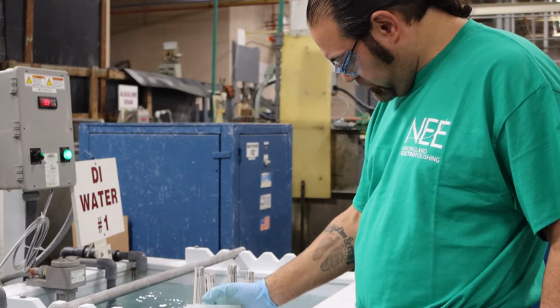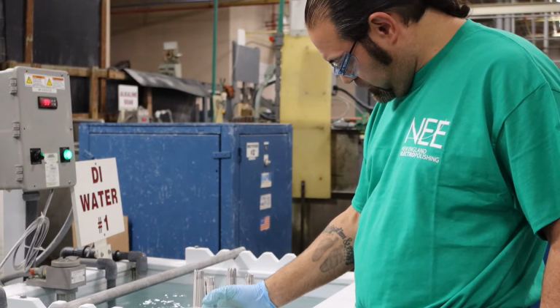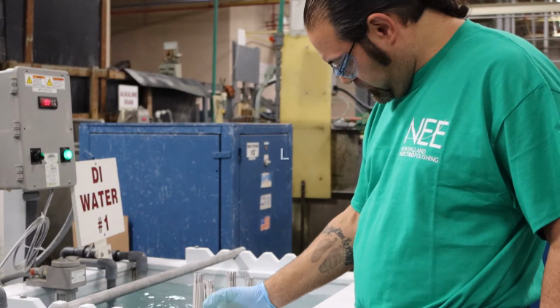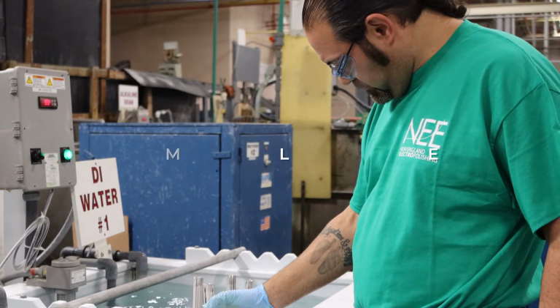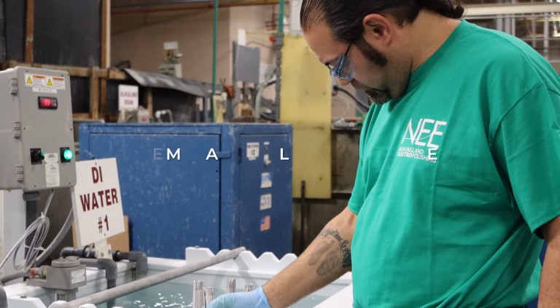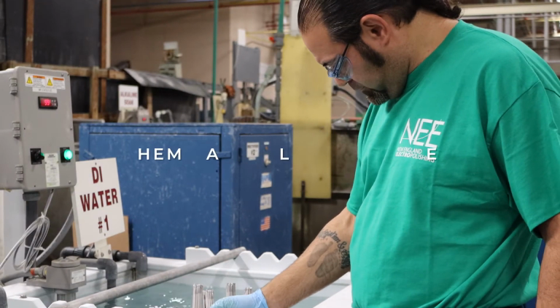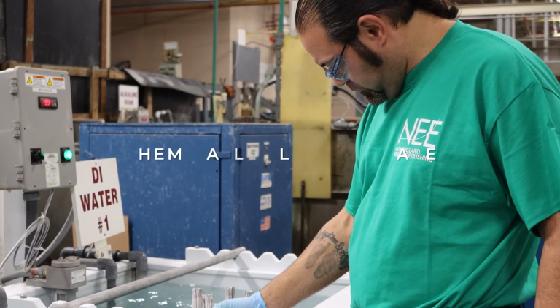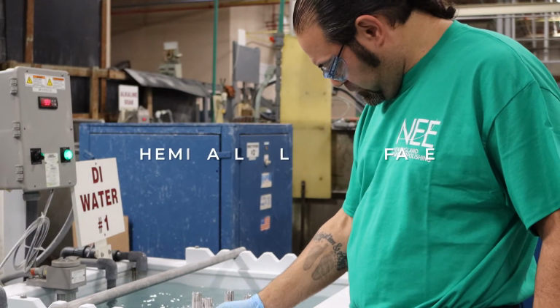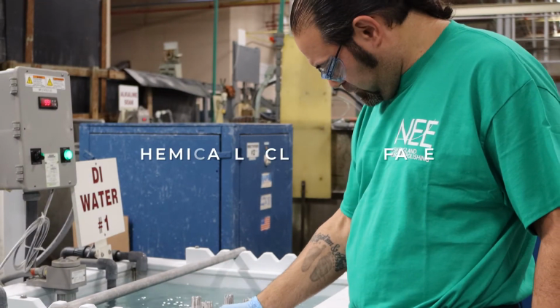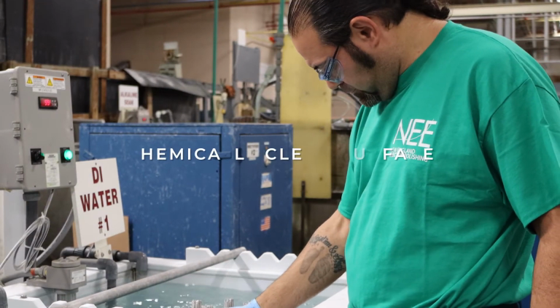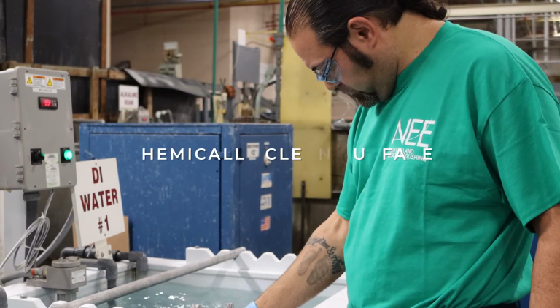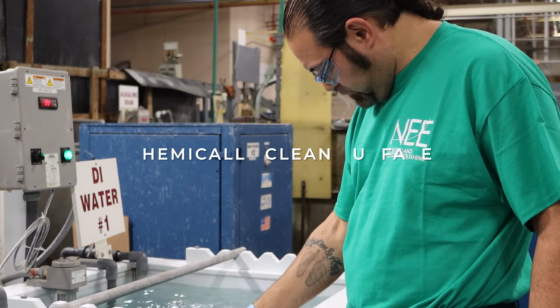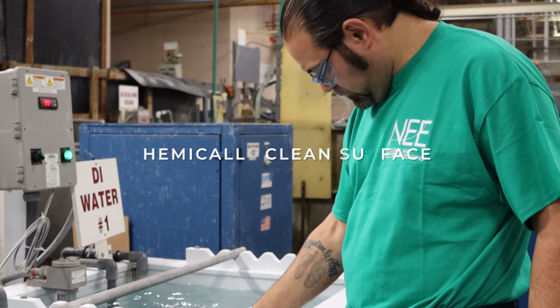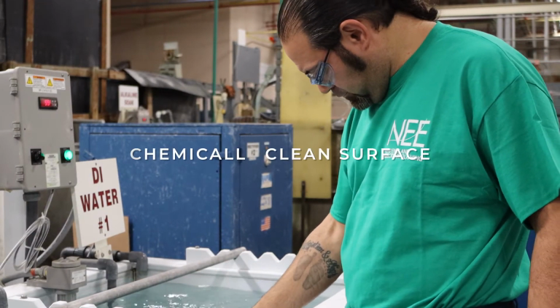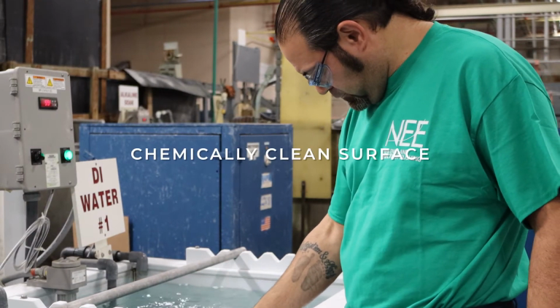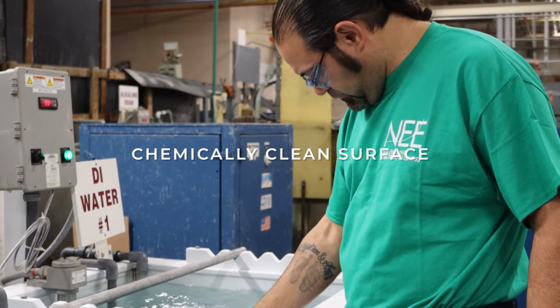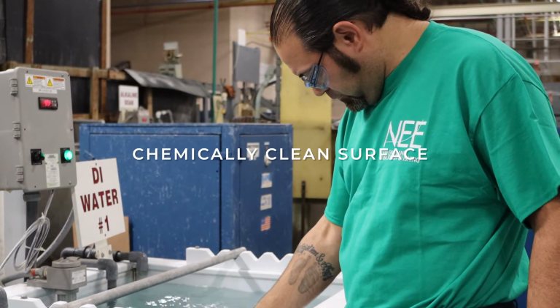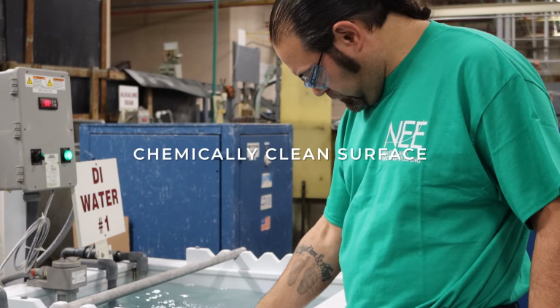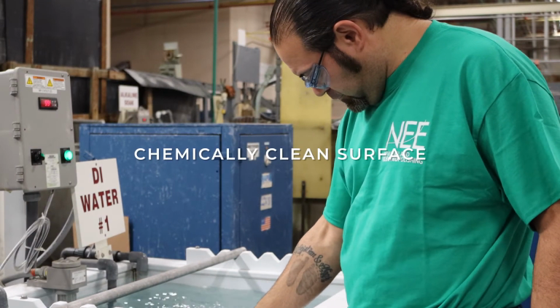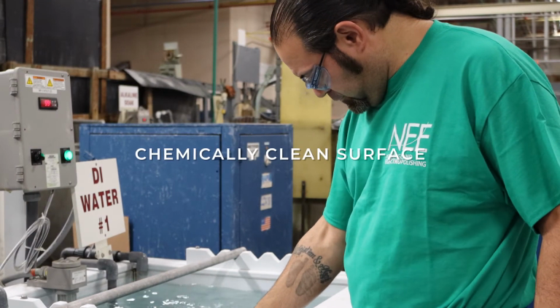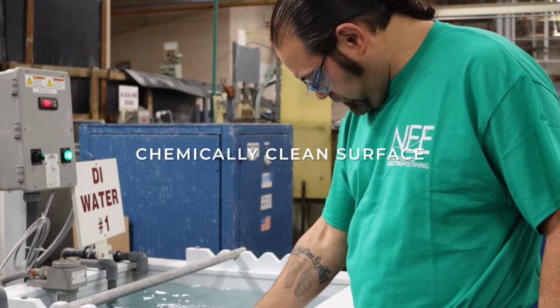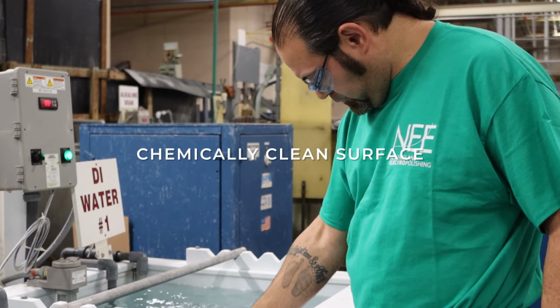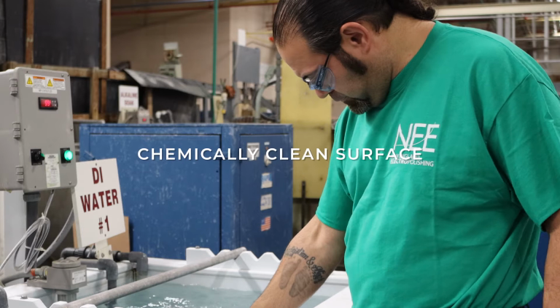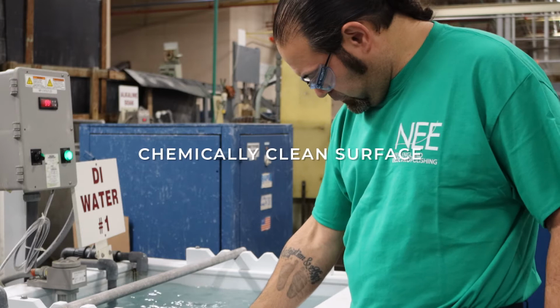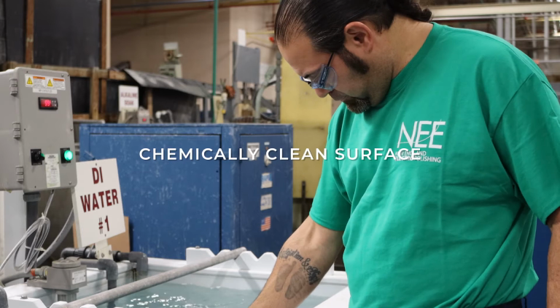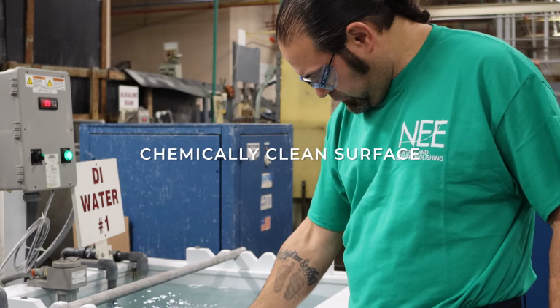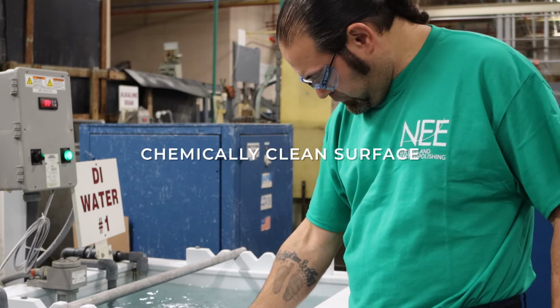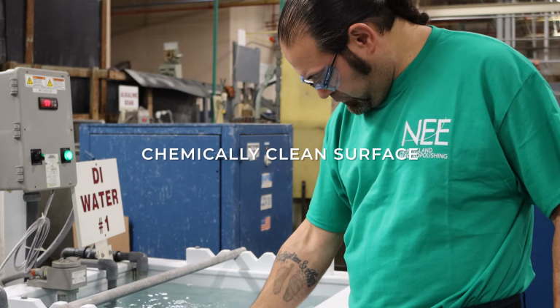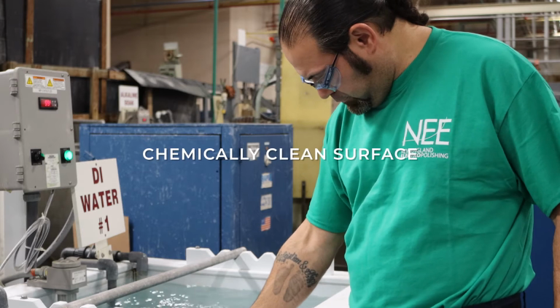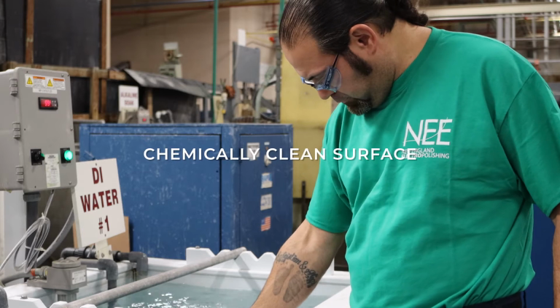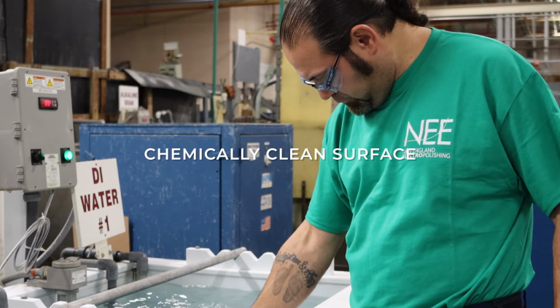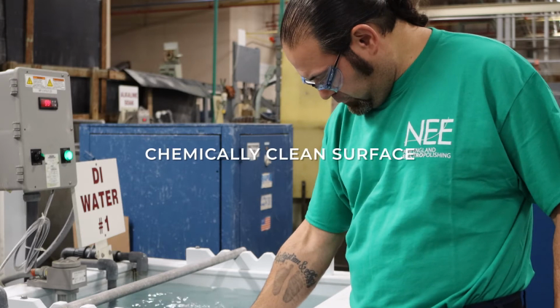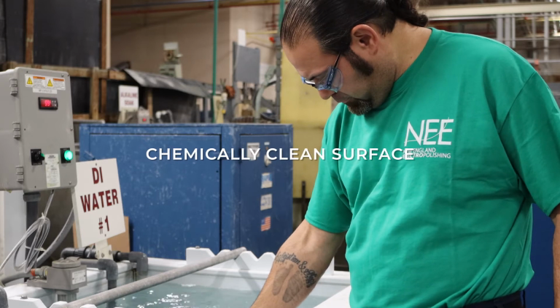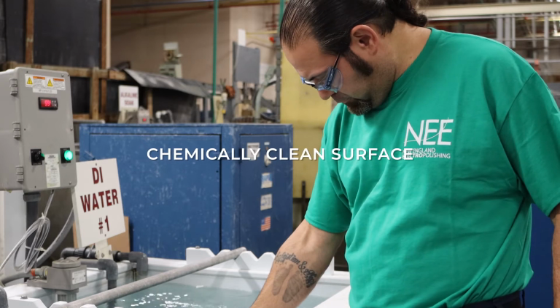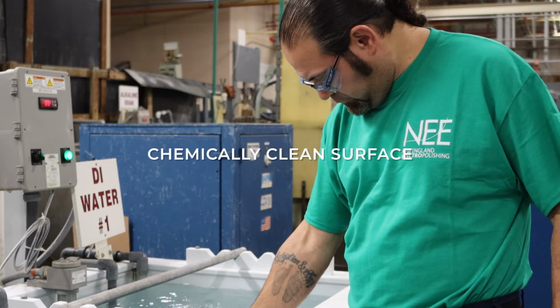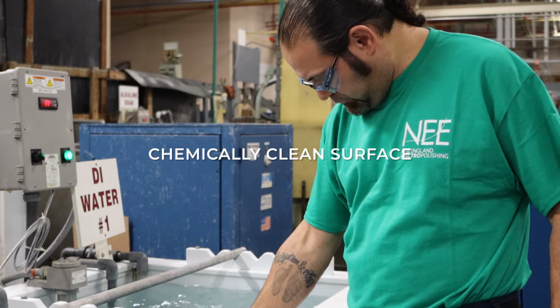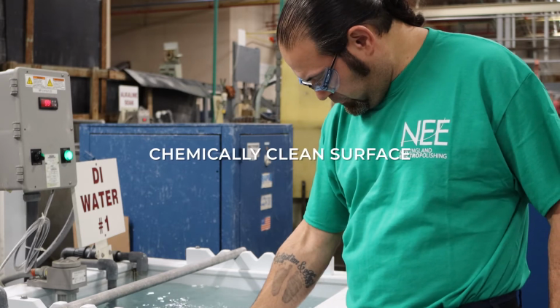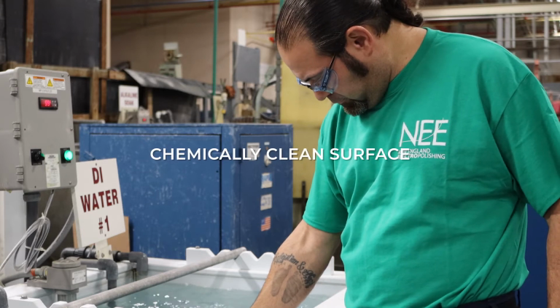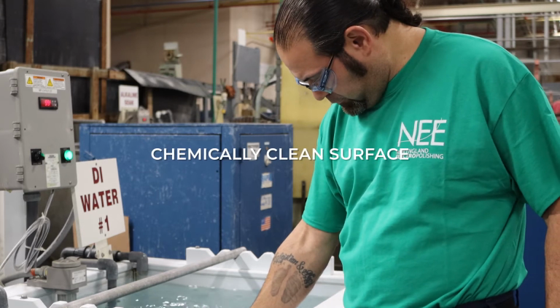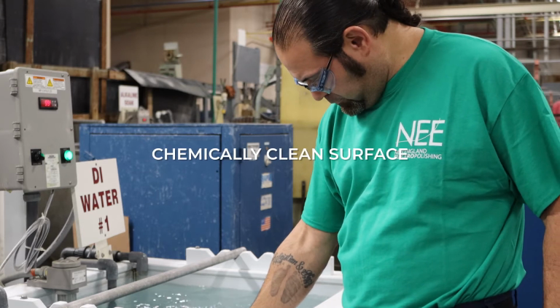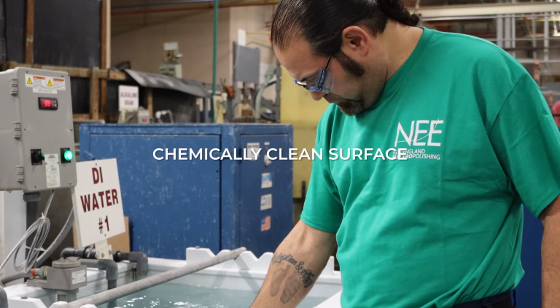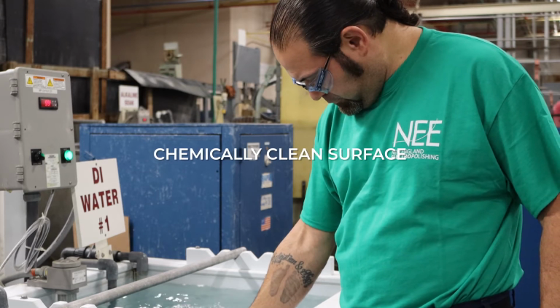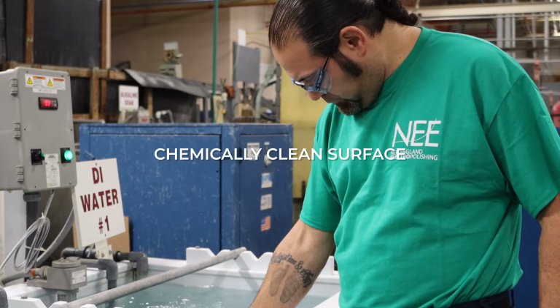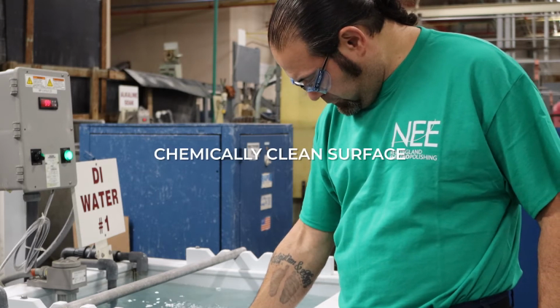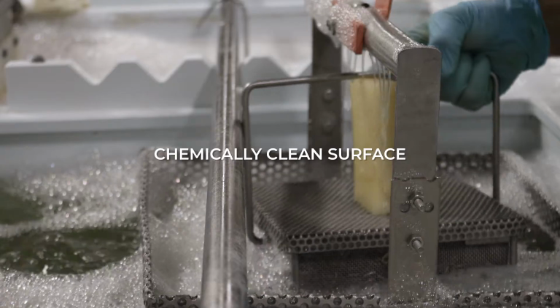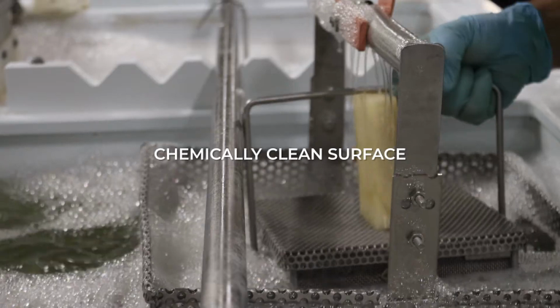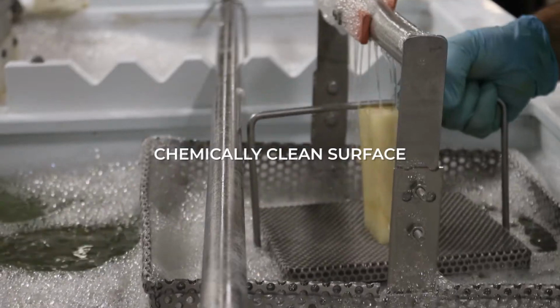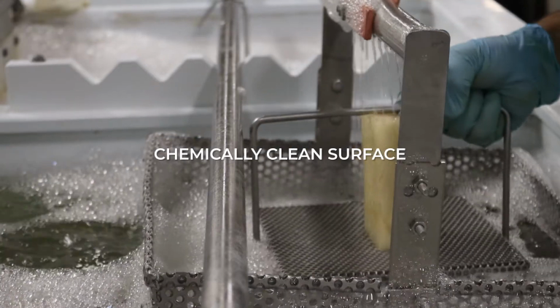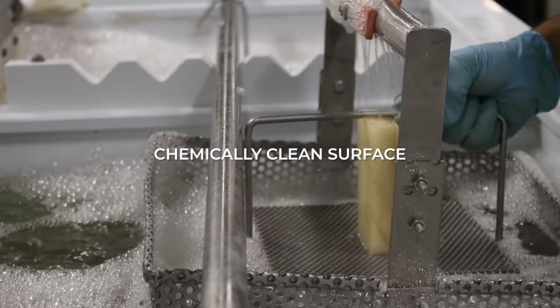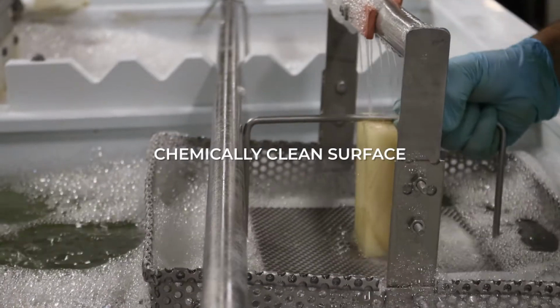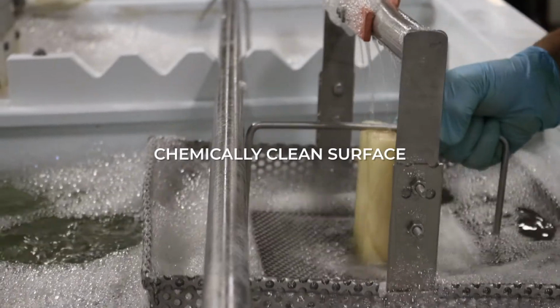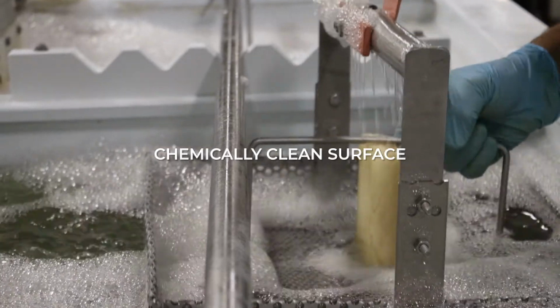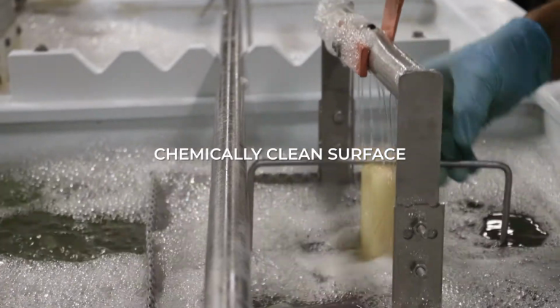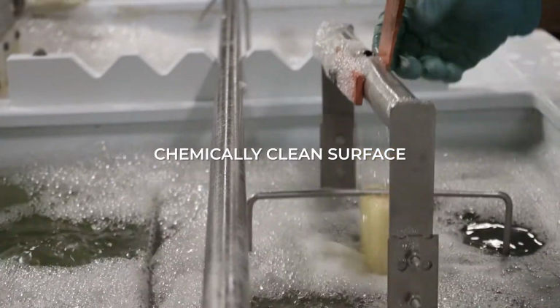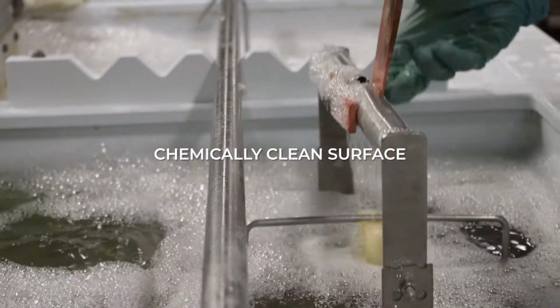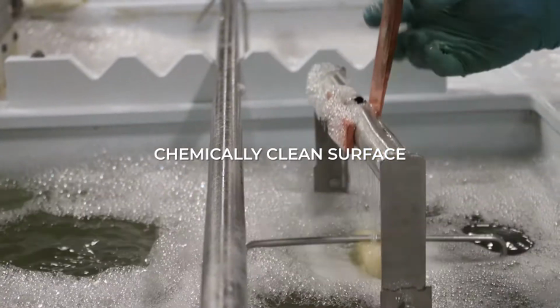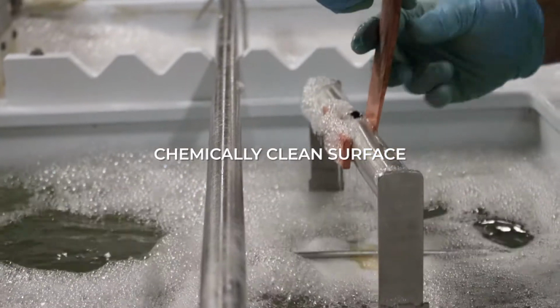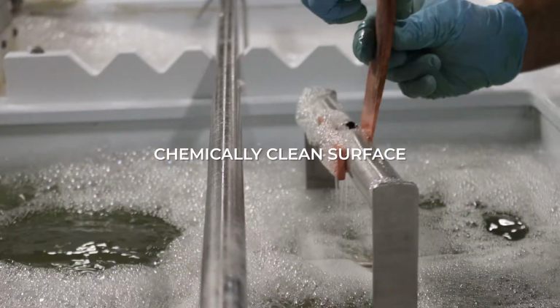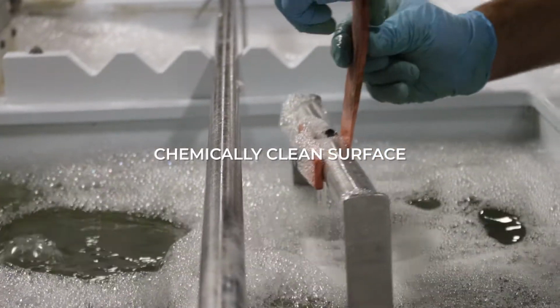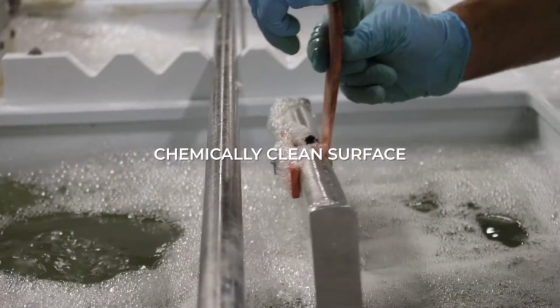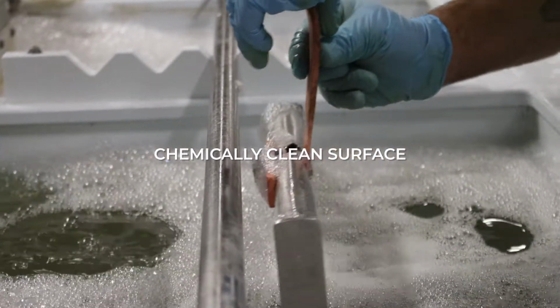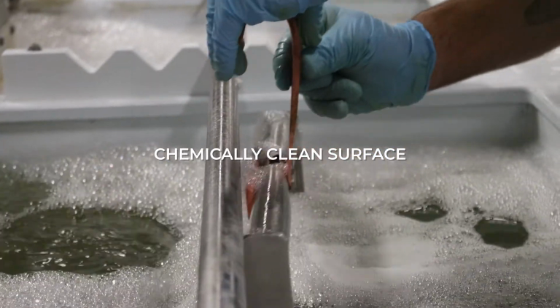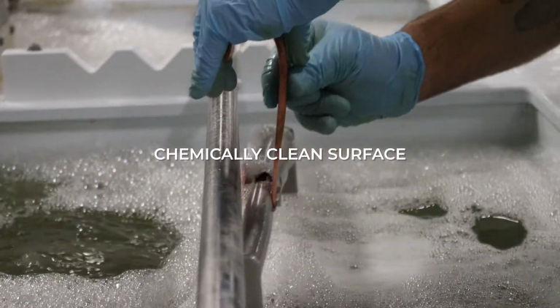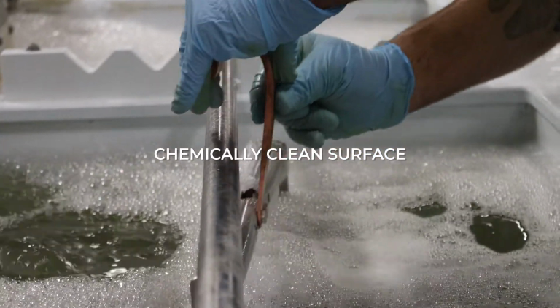Passivated parts shall exhibit a chemically clean surface and shall on visual inspection show no etching, pitting, or frosting.